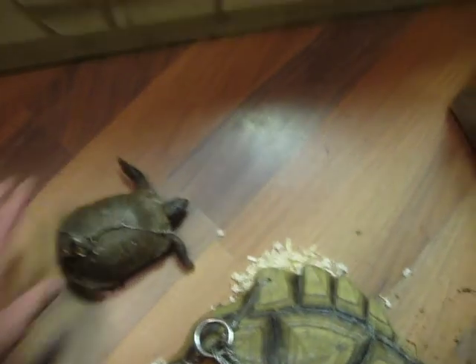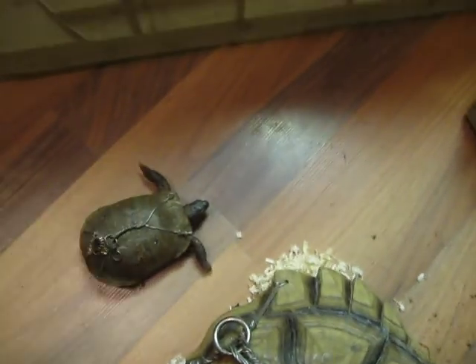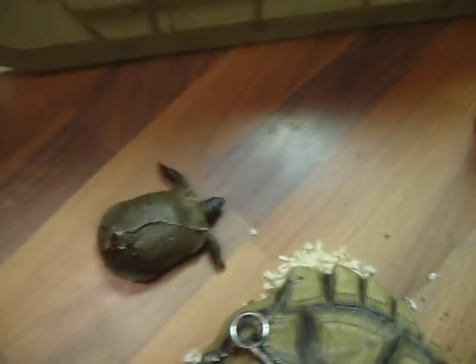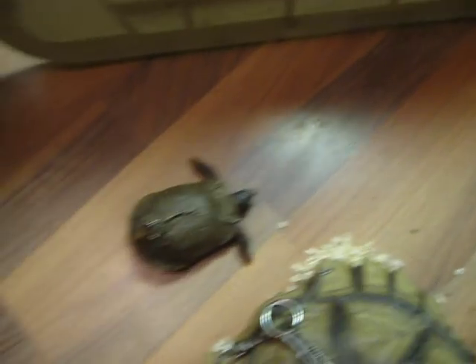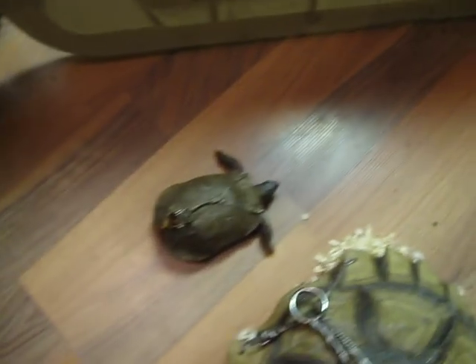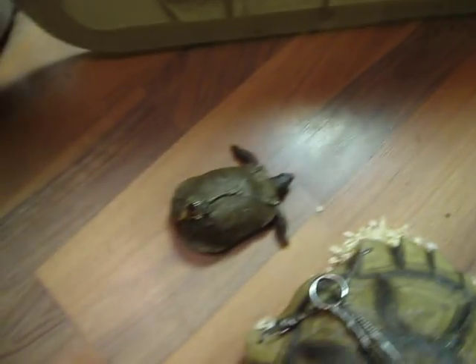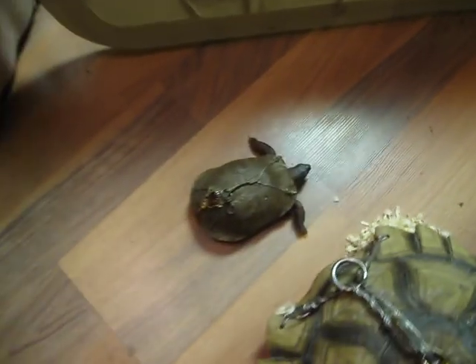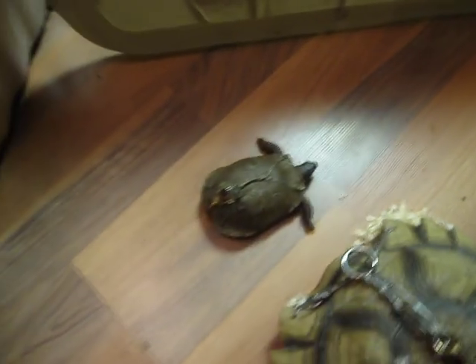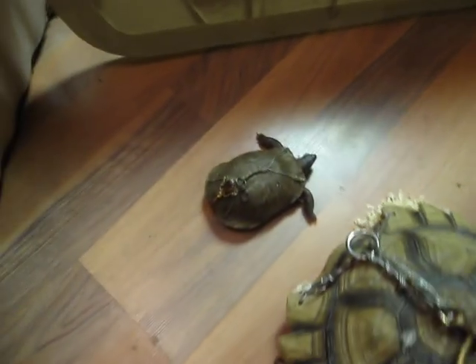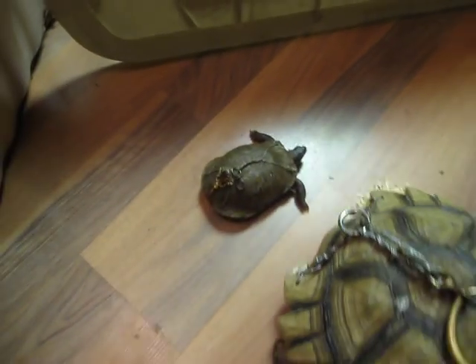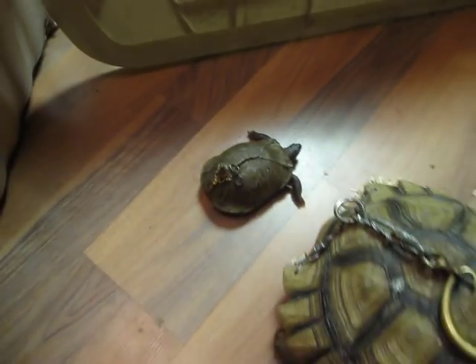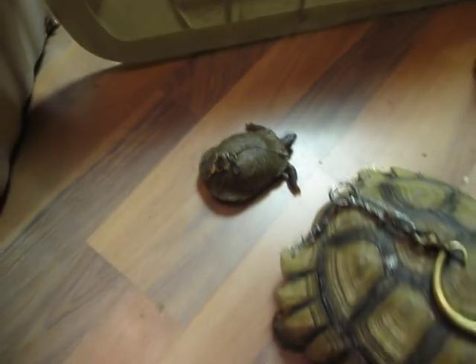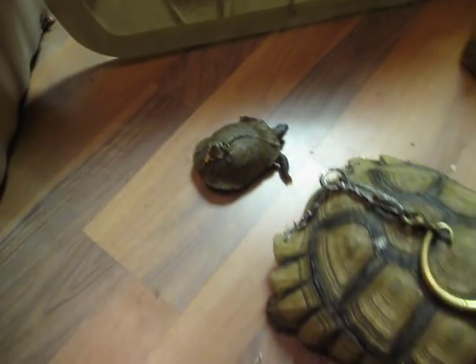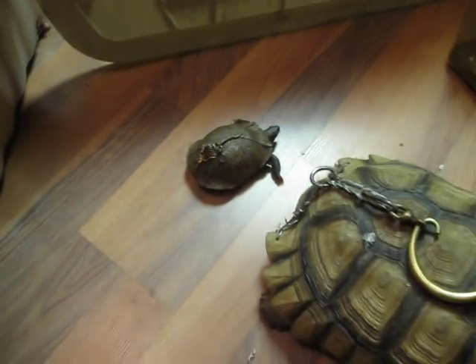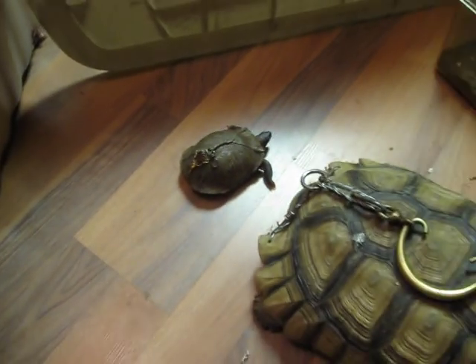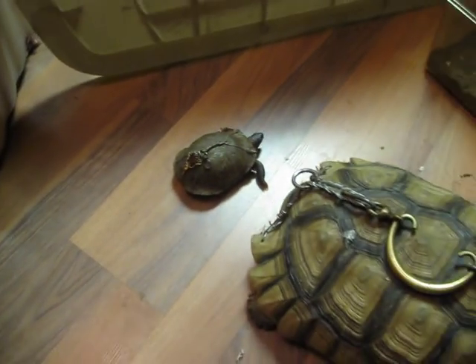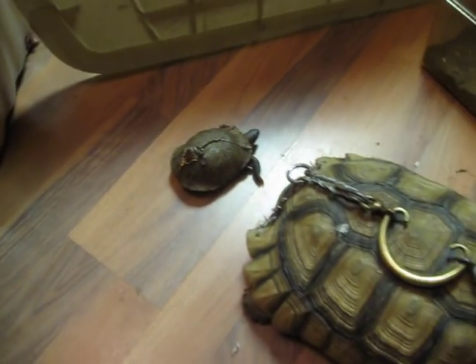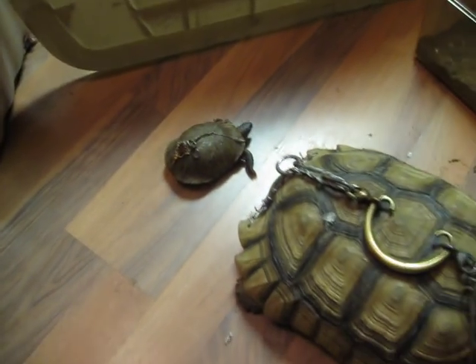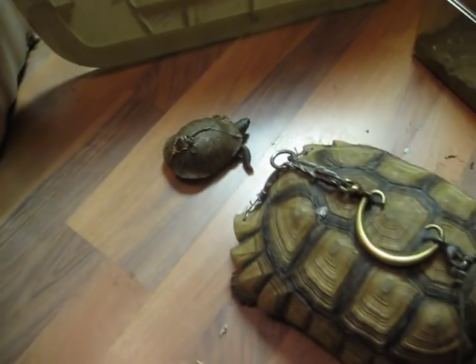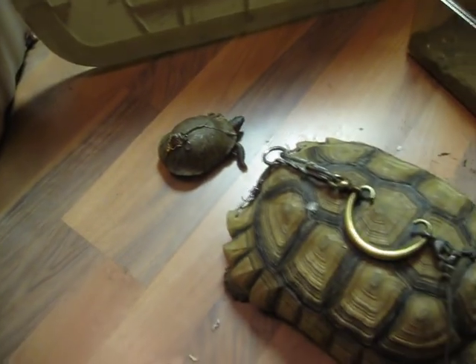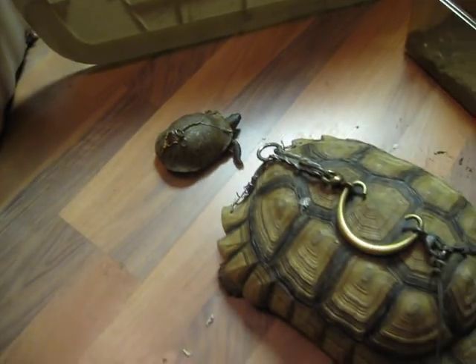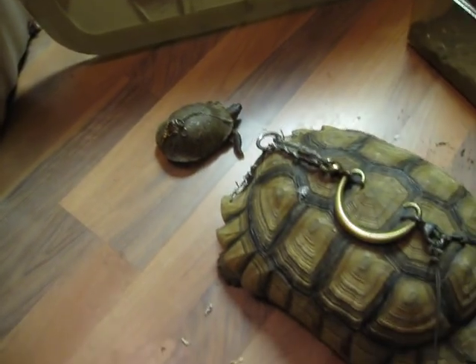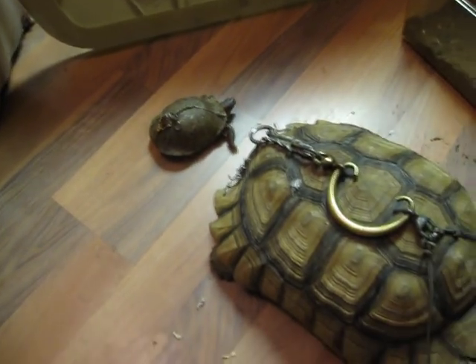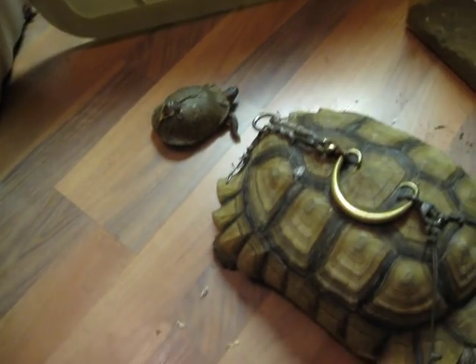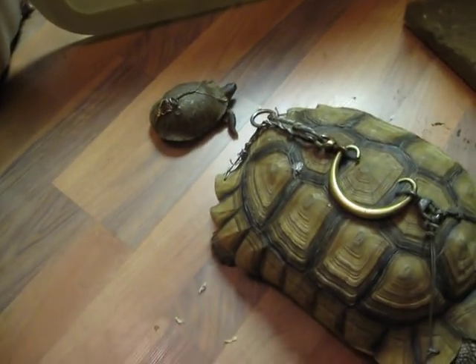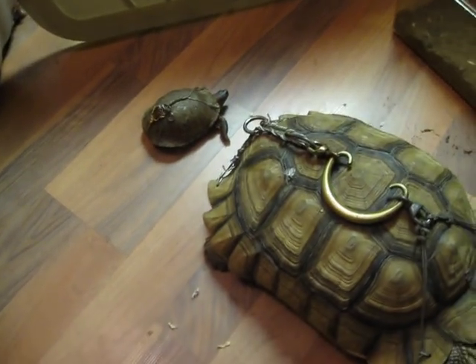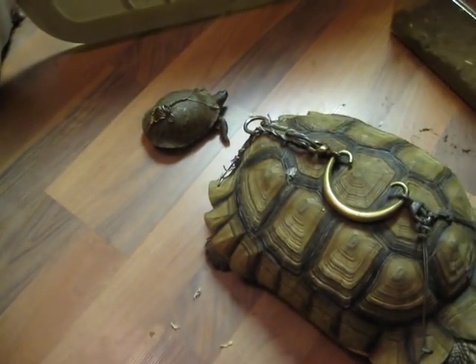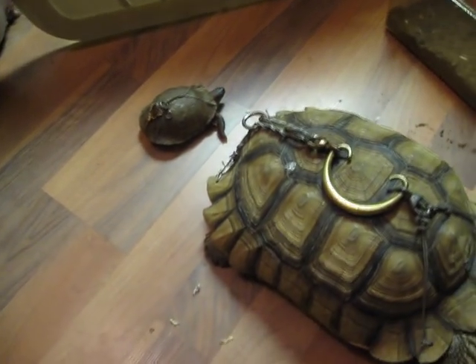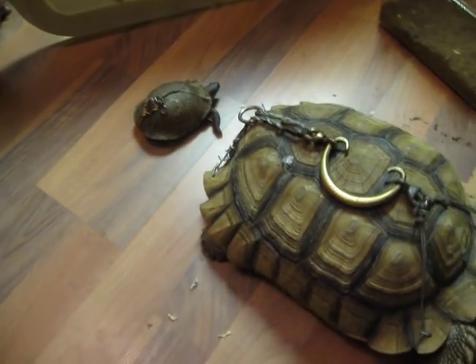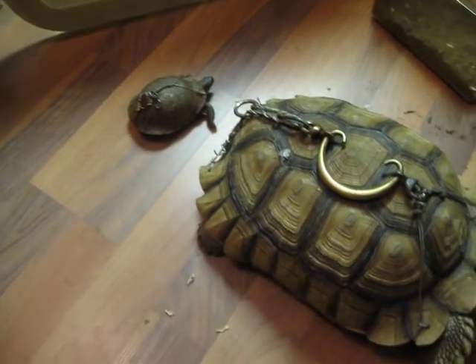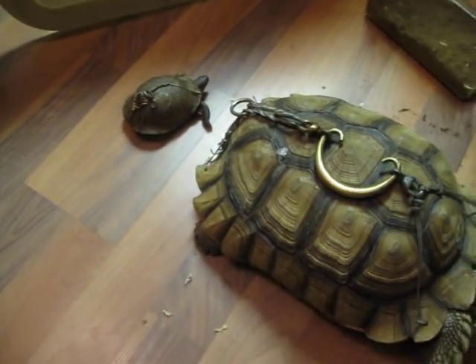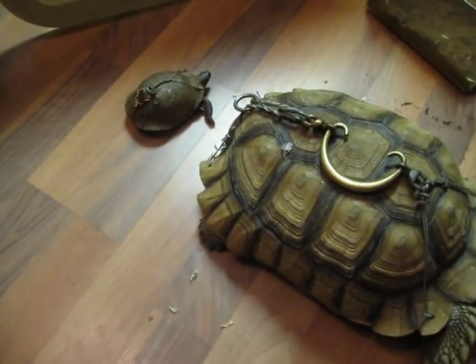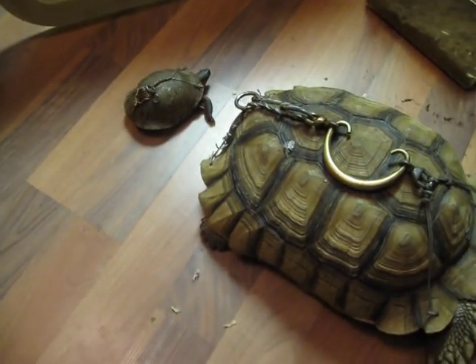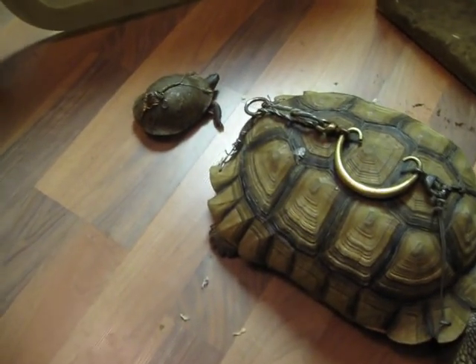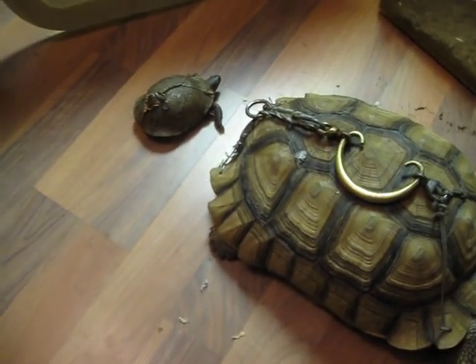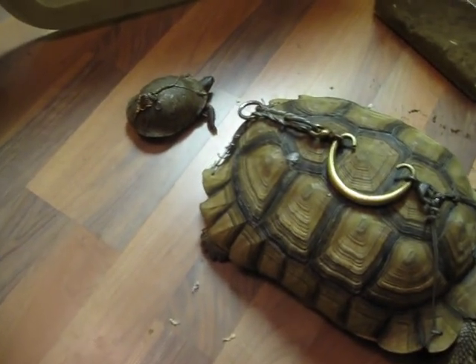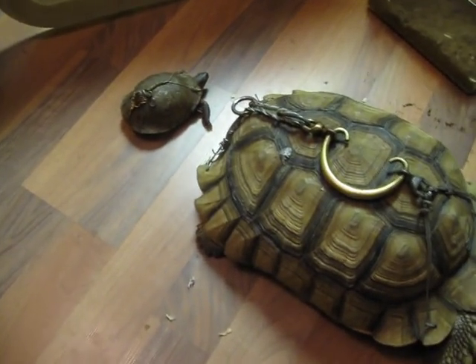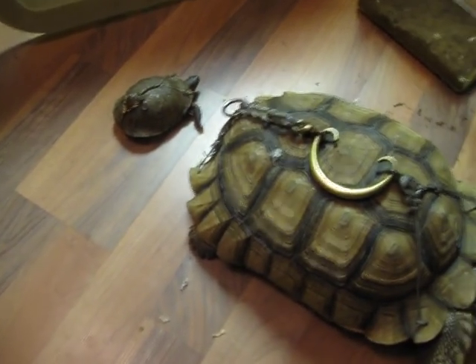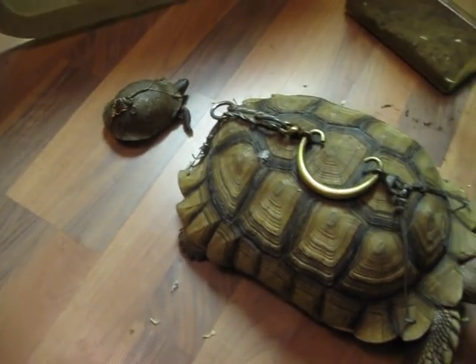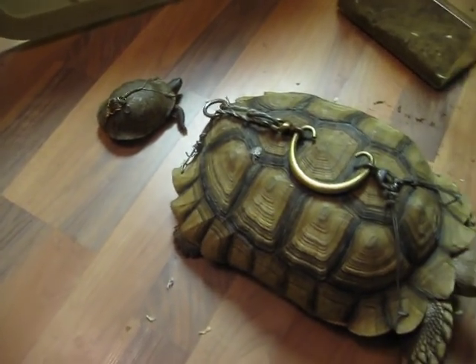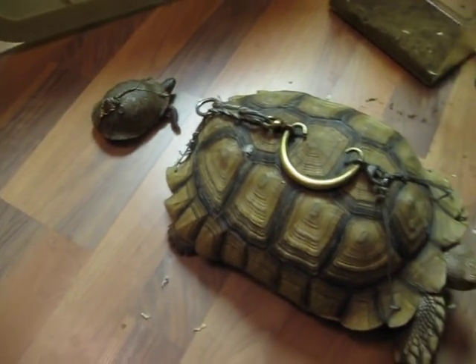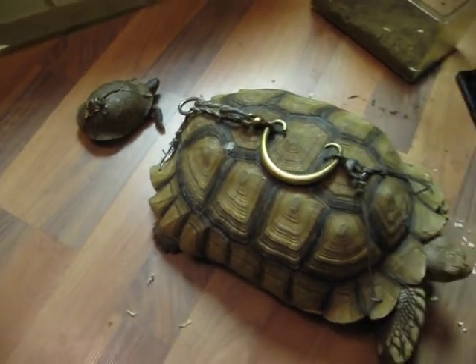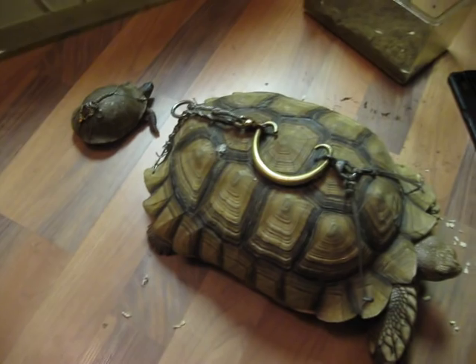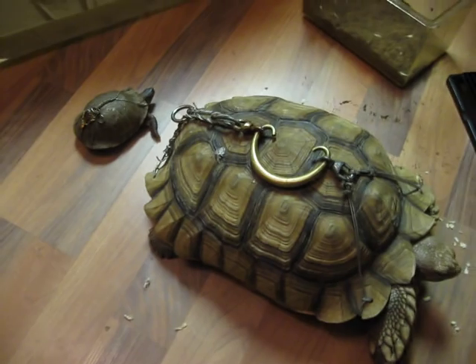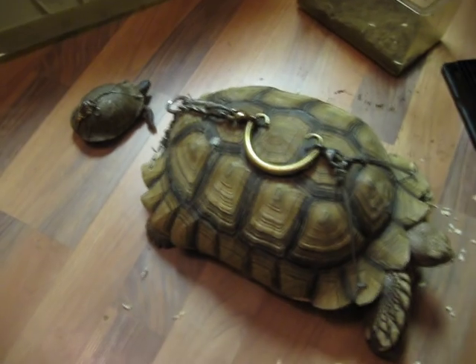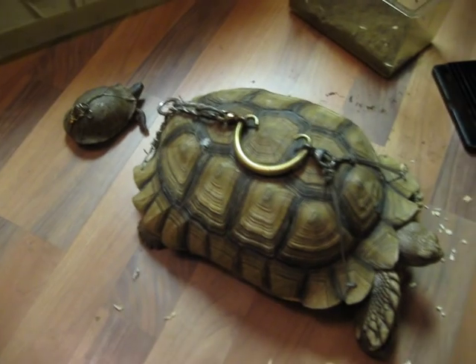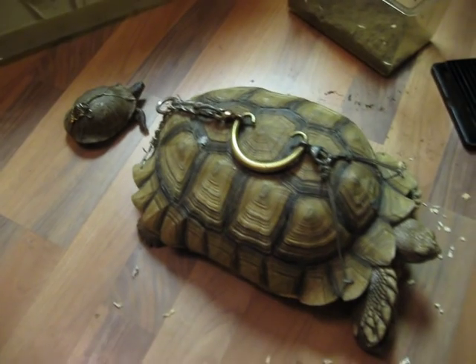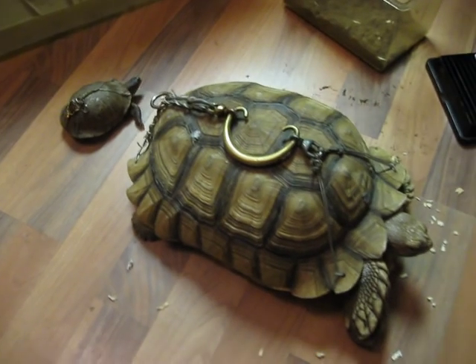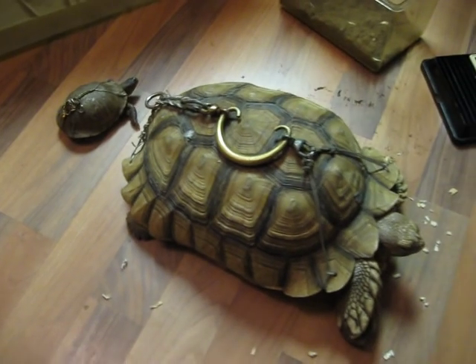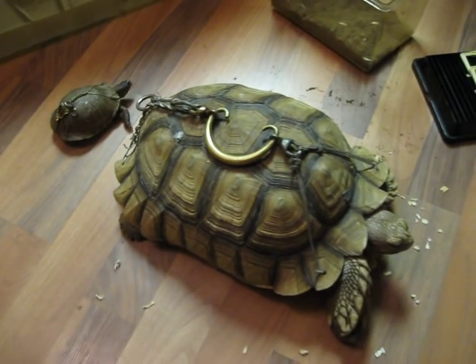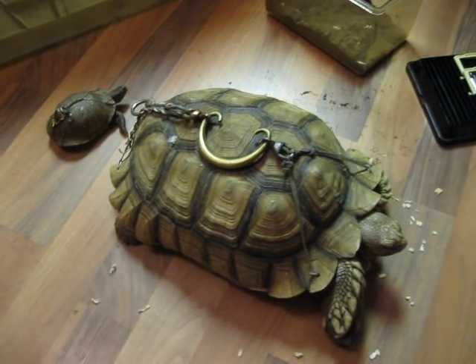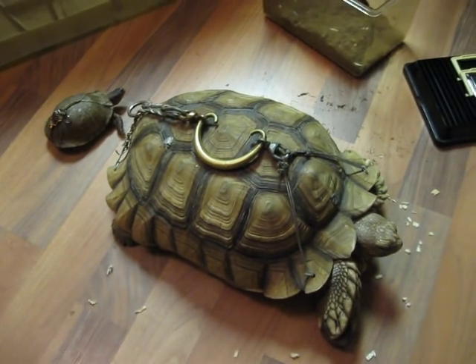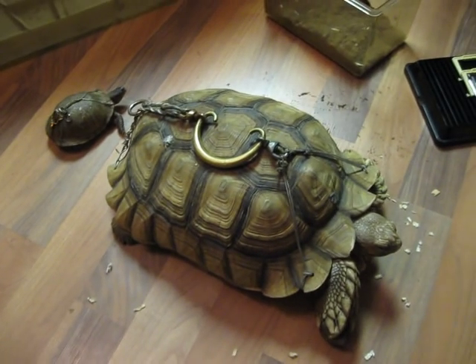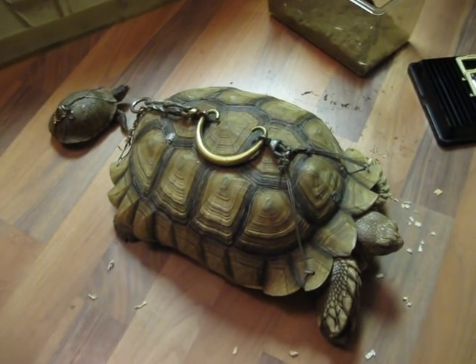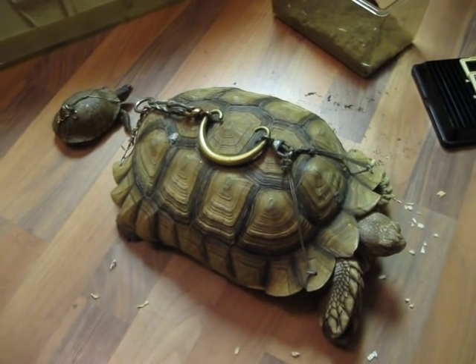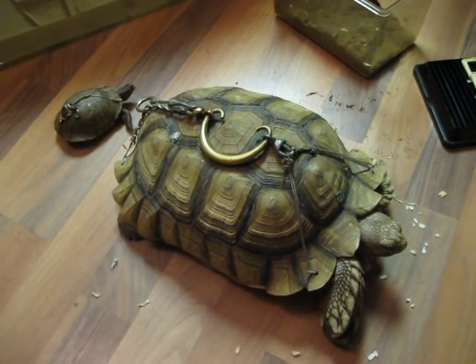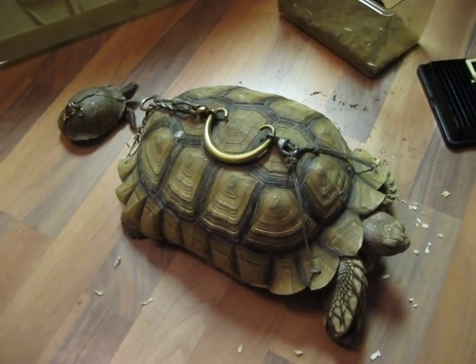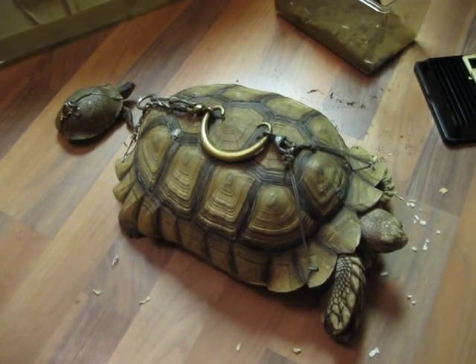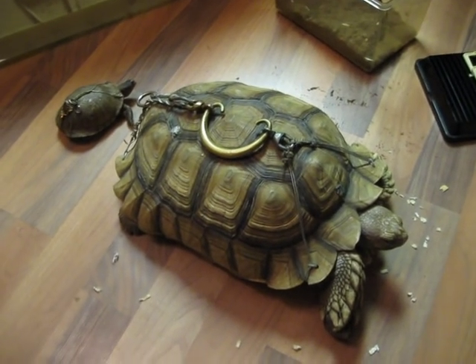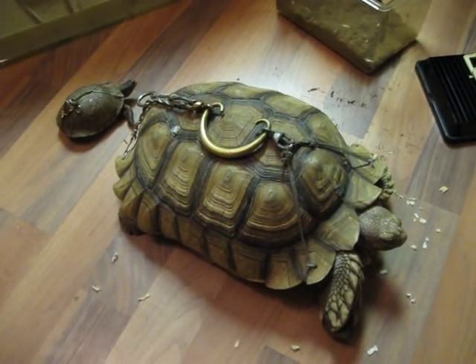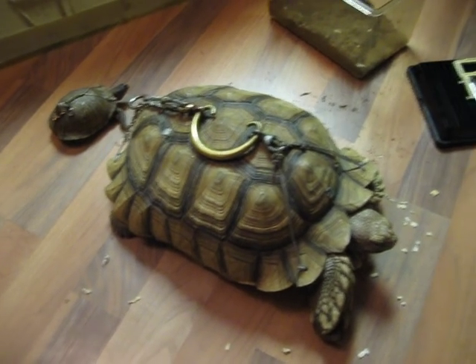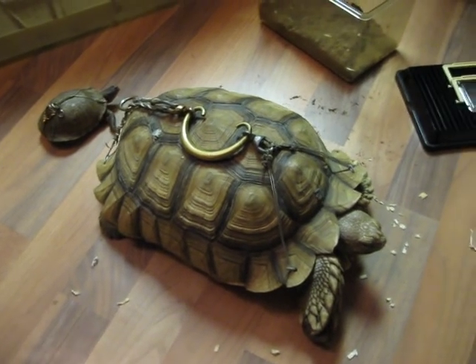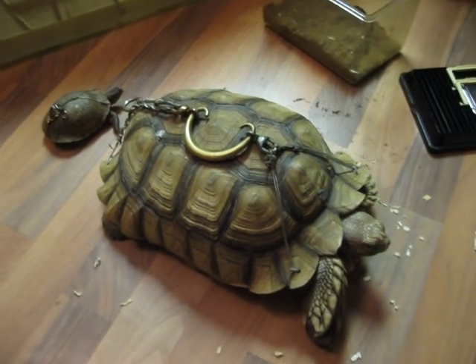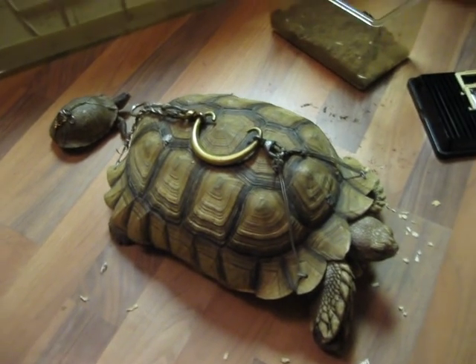I was nice enough to let him know that he shouldn't have an animal if he needs to modify it to make it more convenient for him.